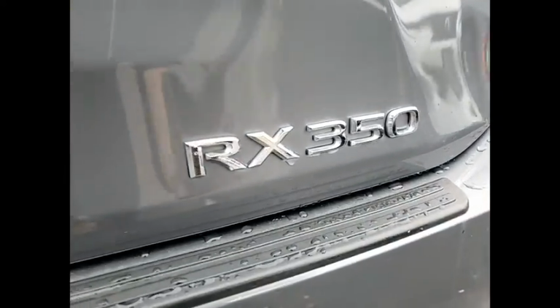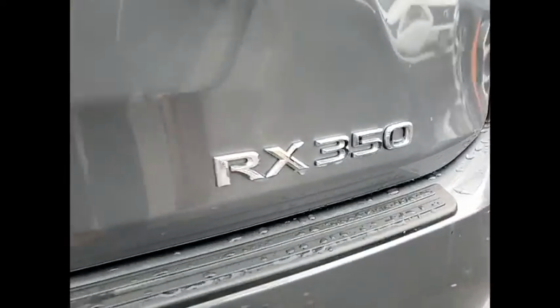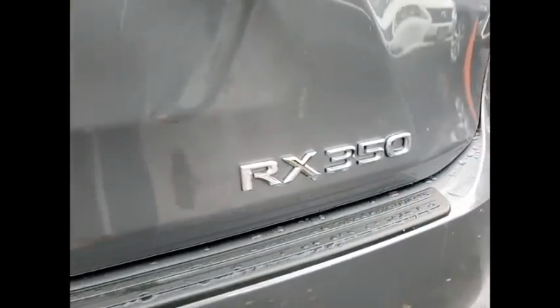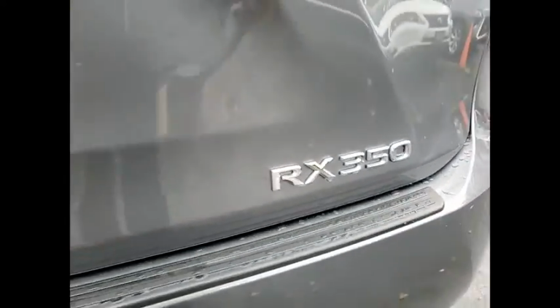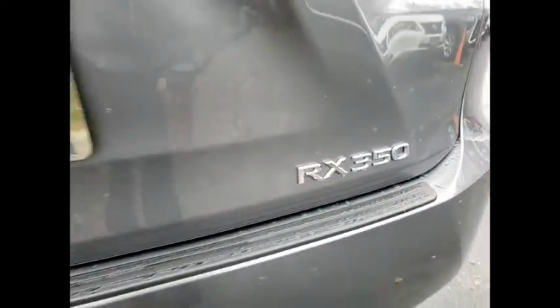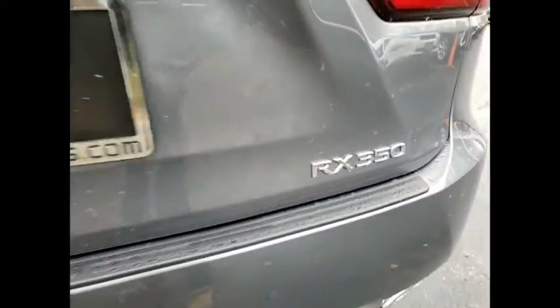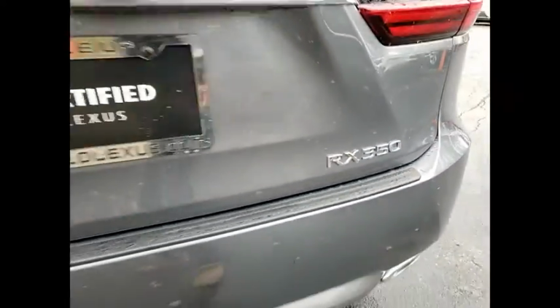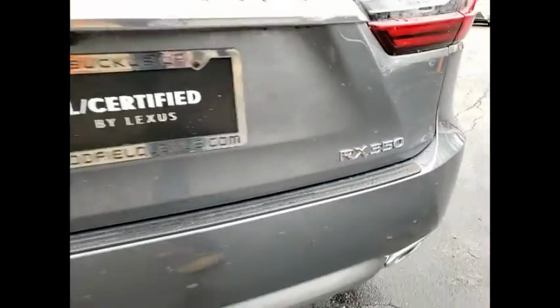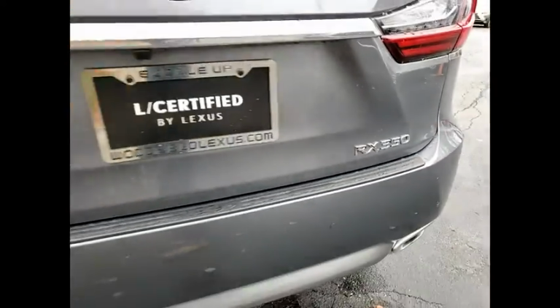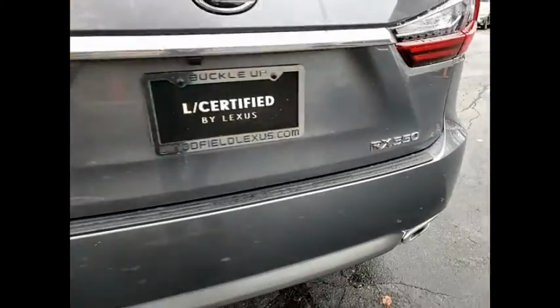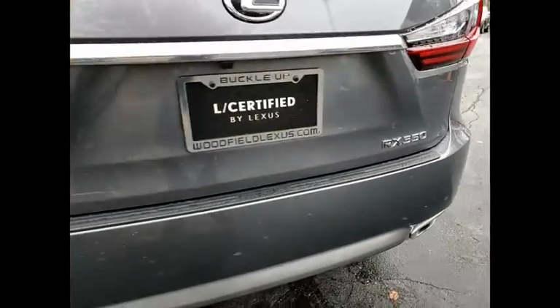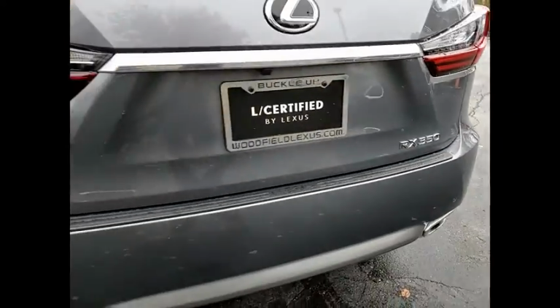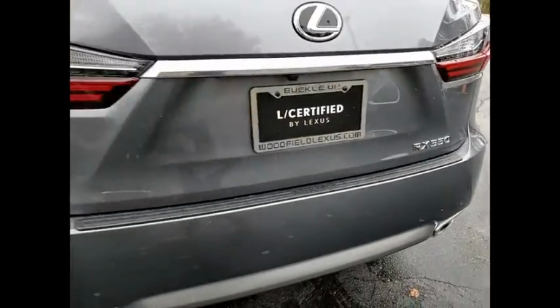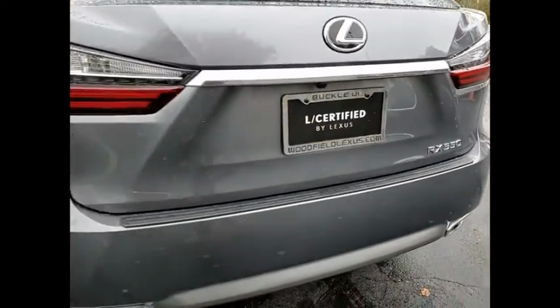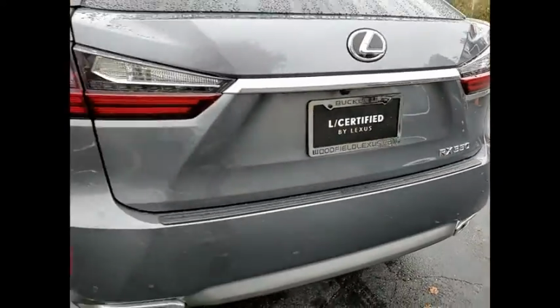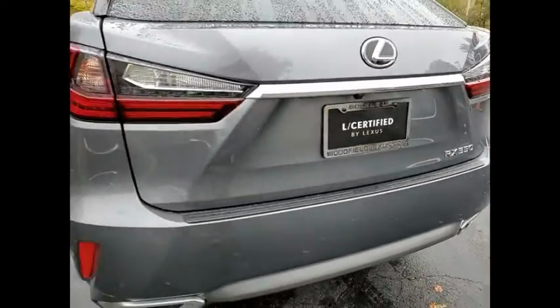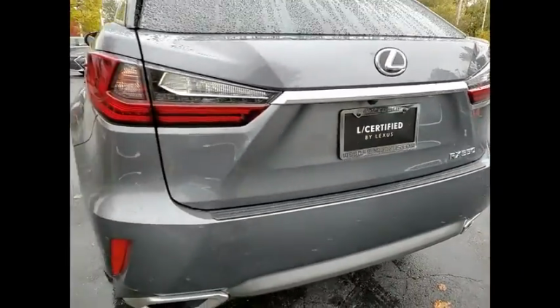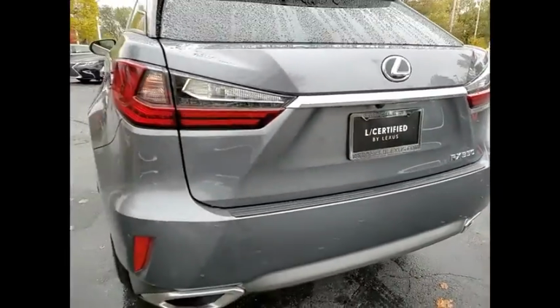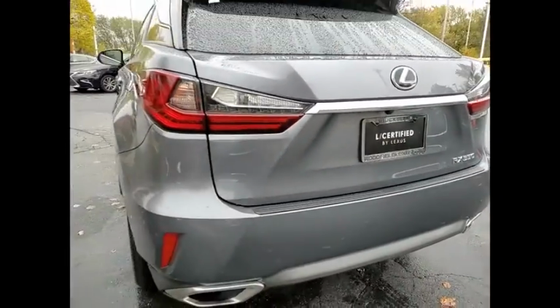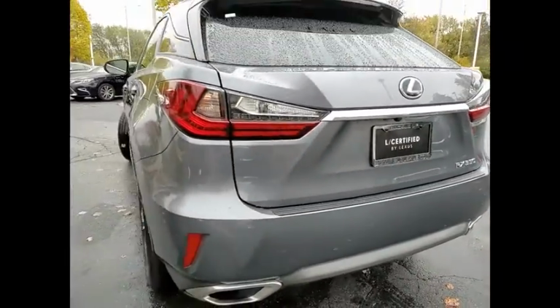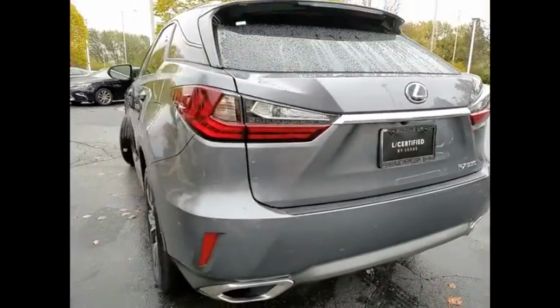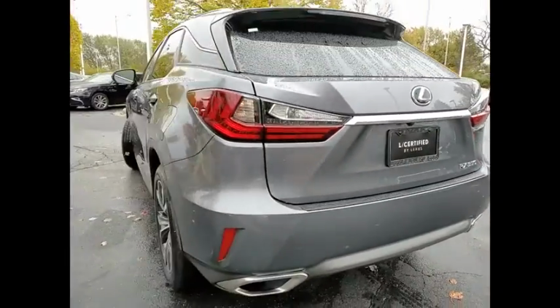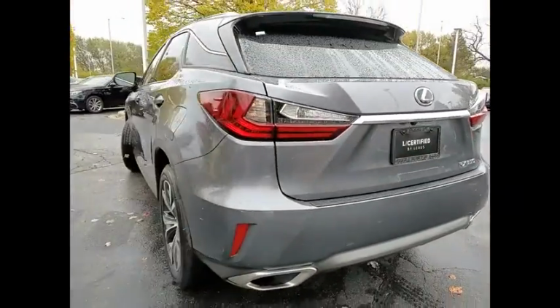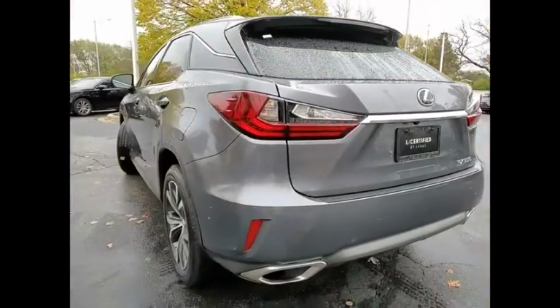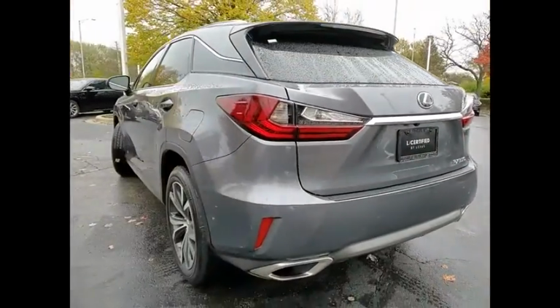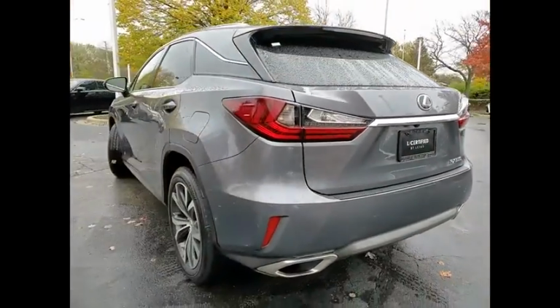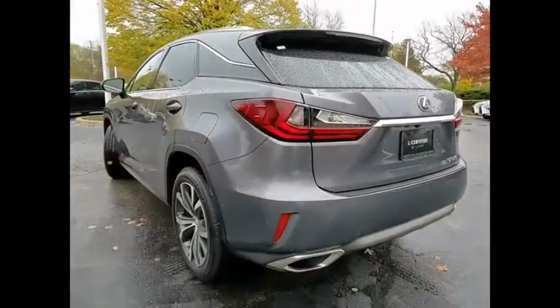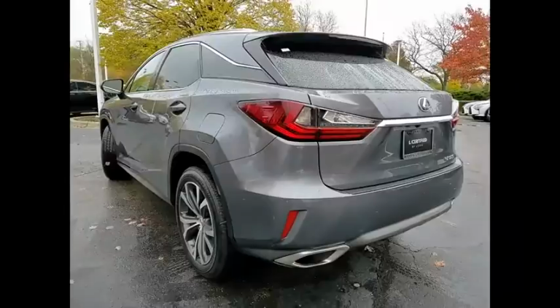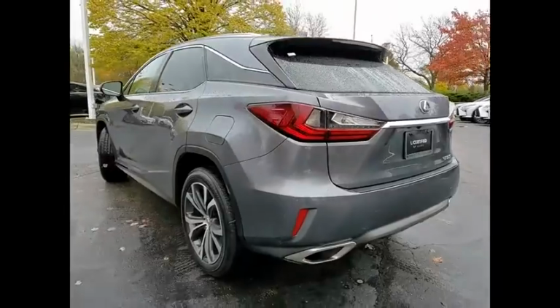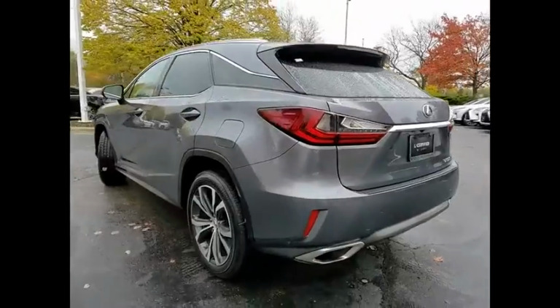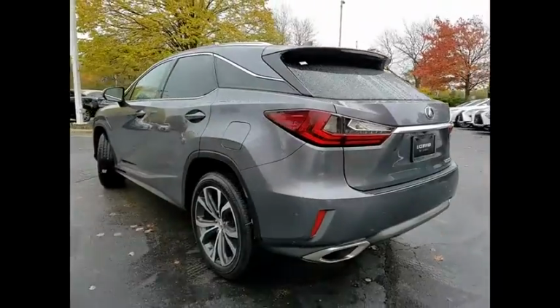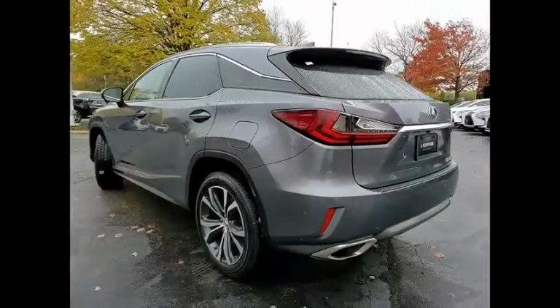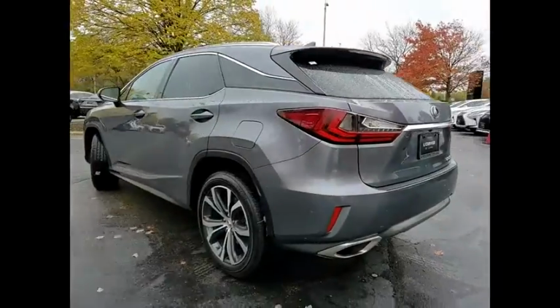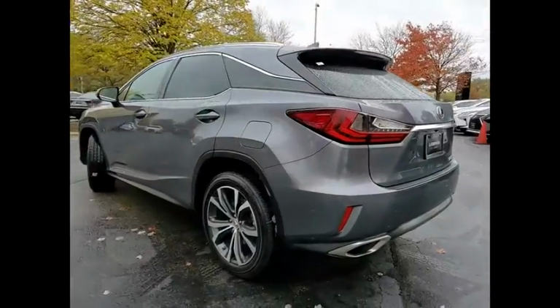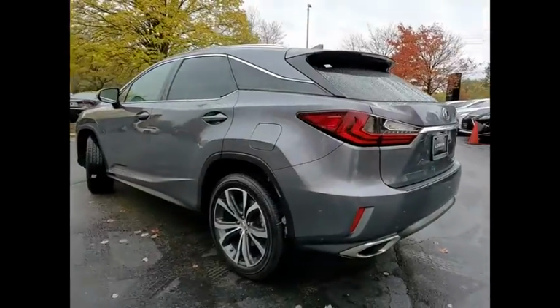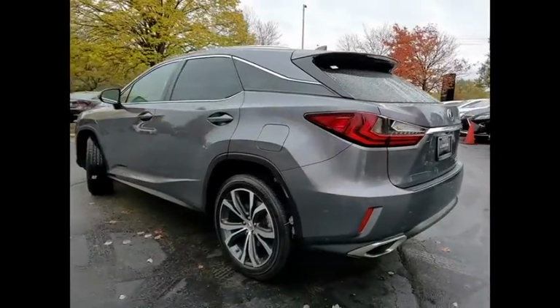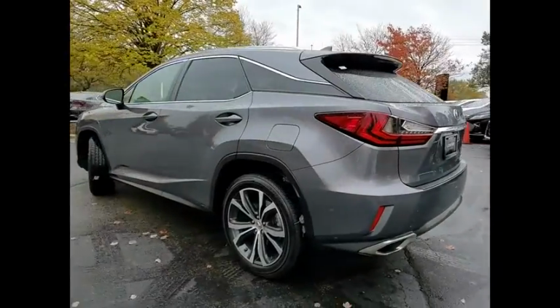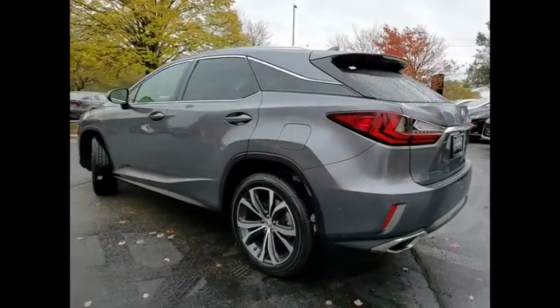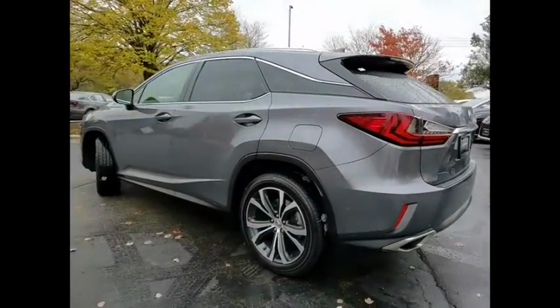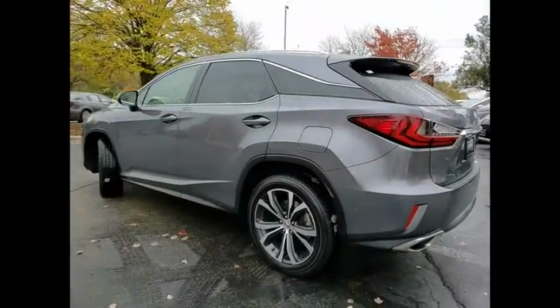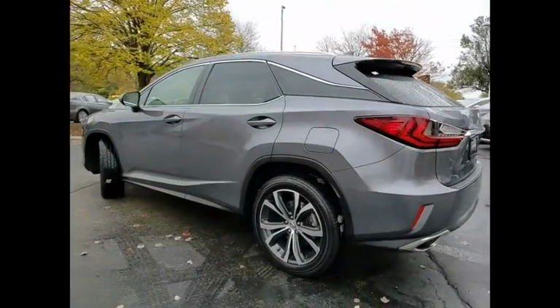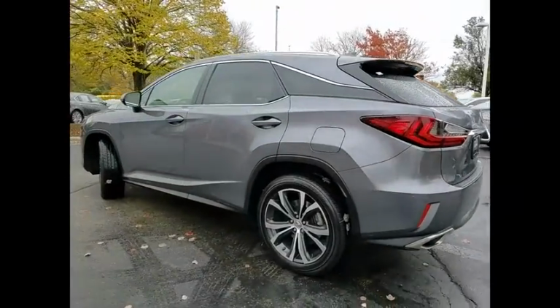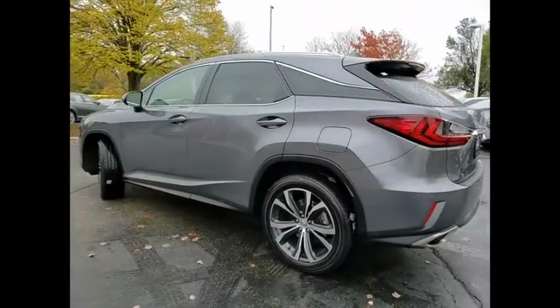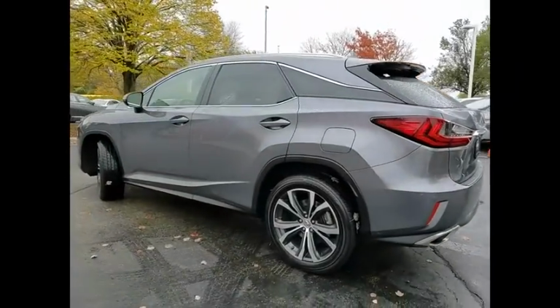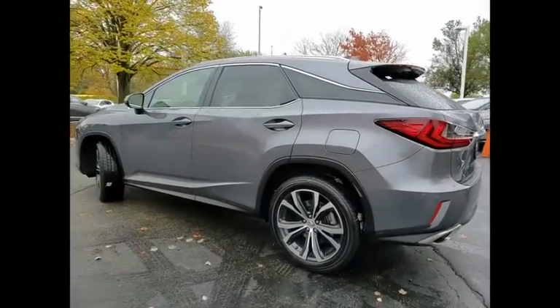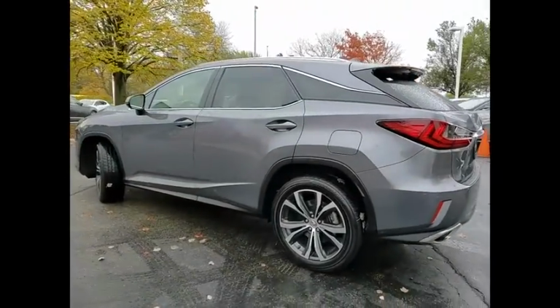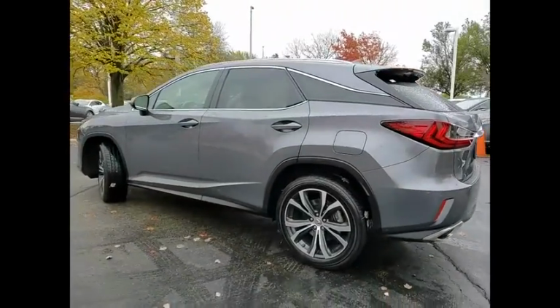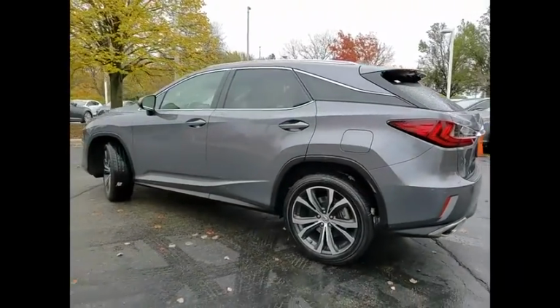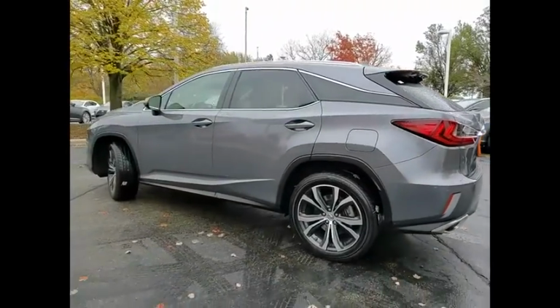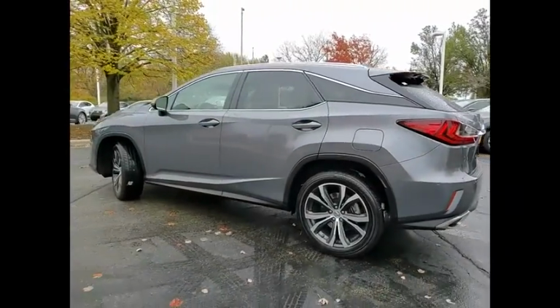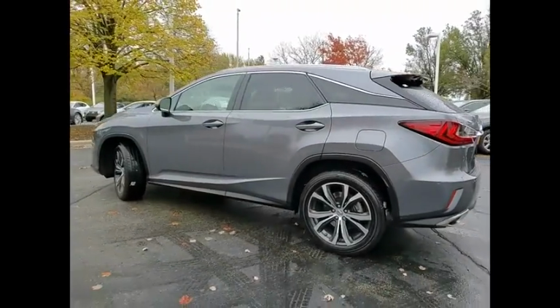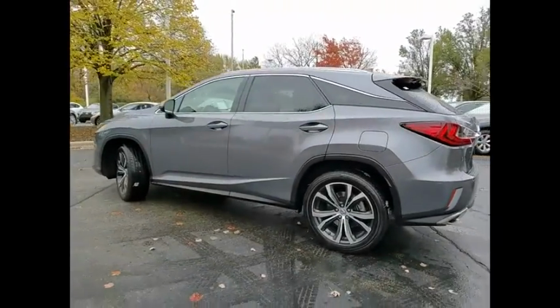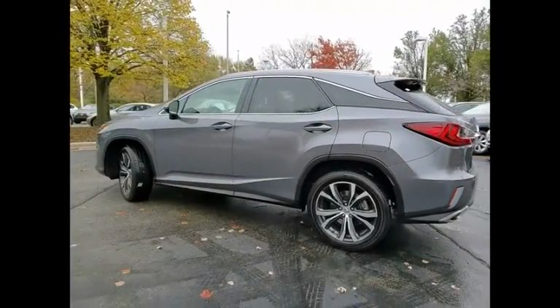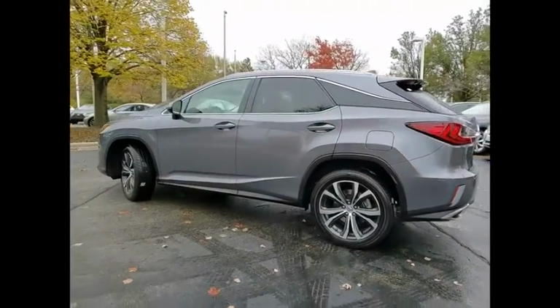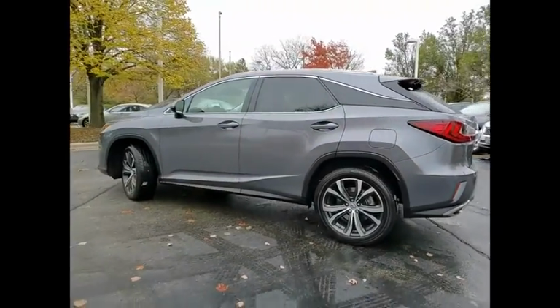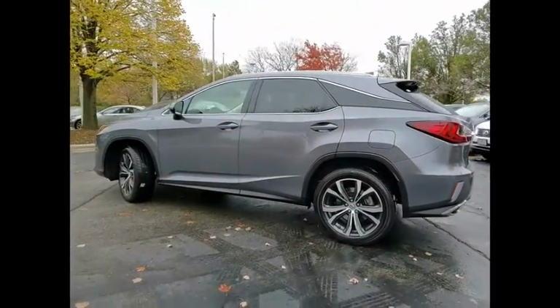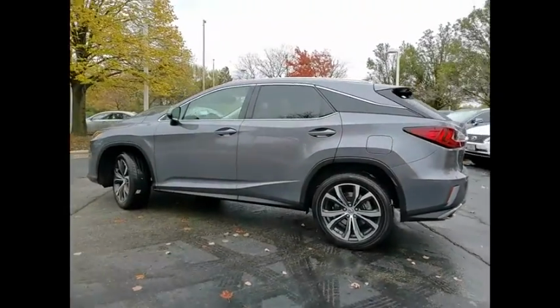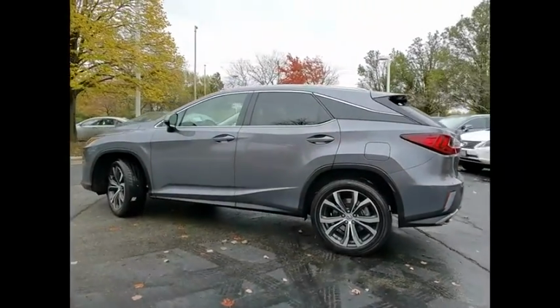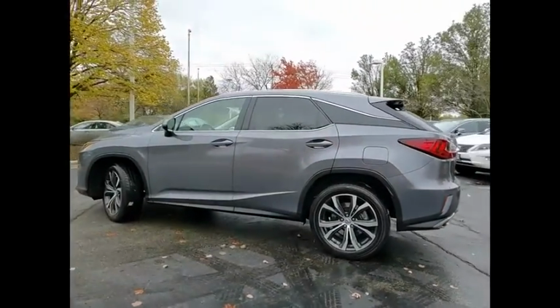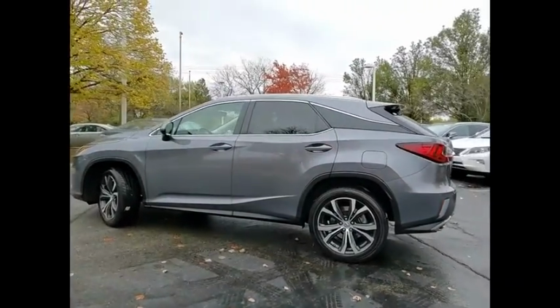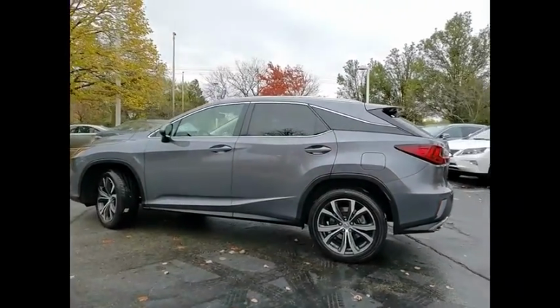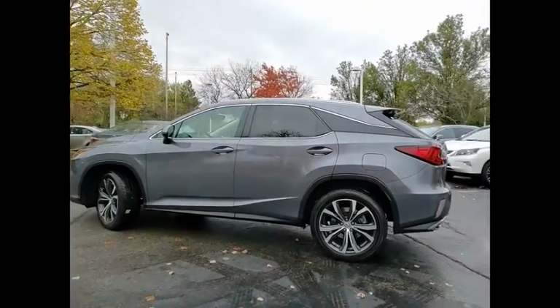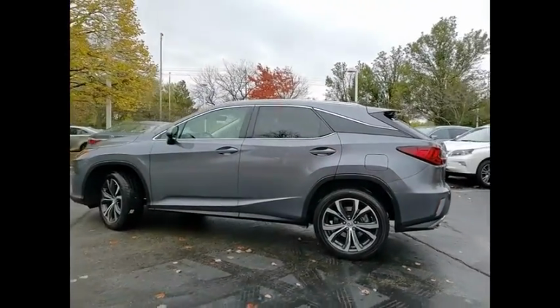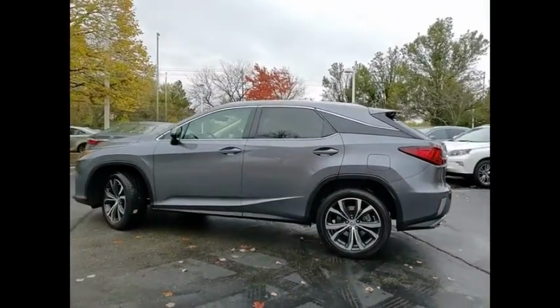This vehicle has less than 40,000 miles. Here are some of this vehicle's great options: power windows with safety reverse,